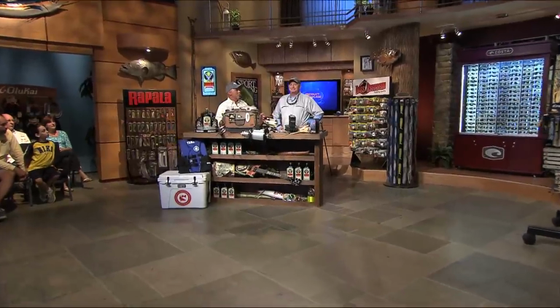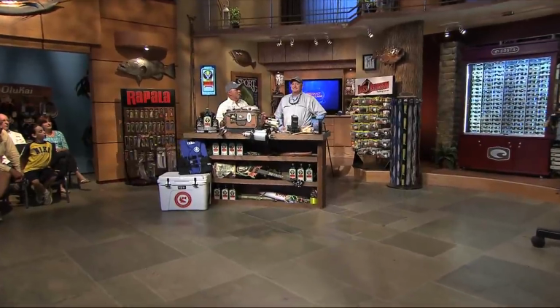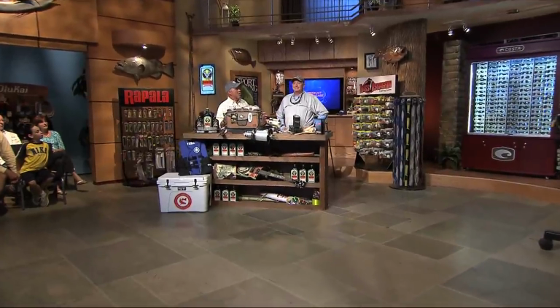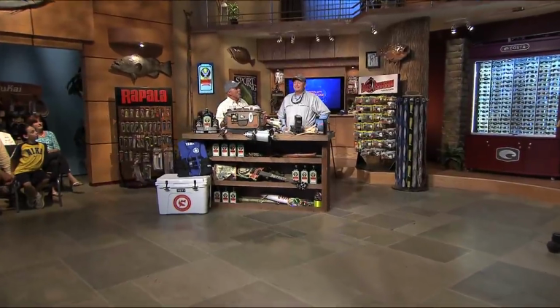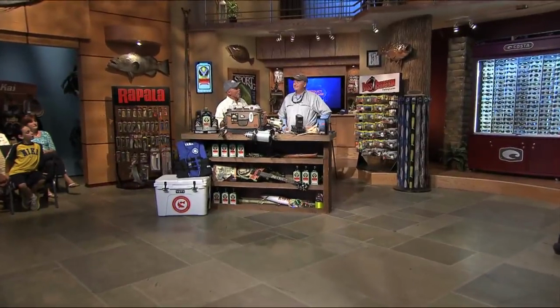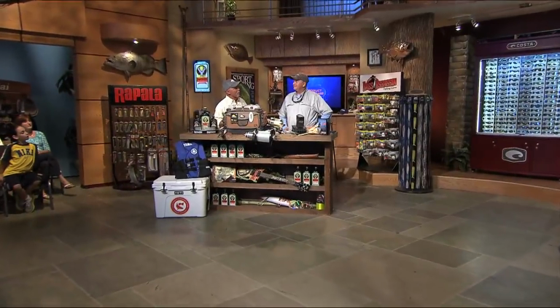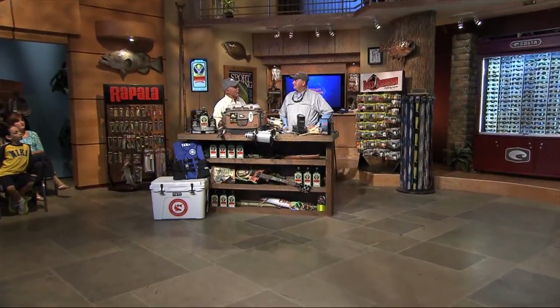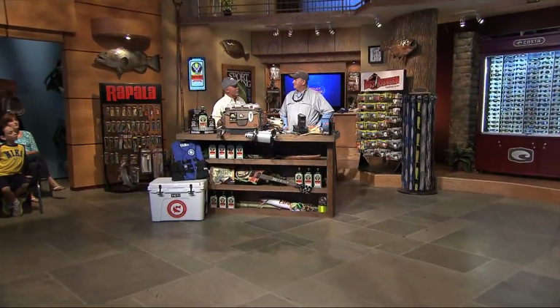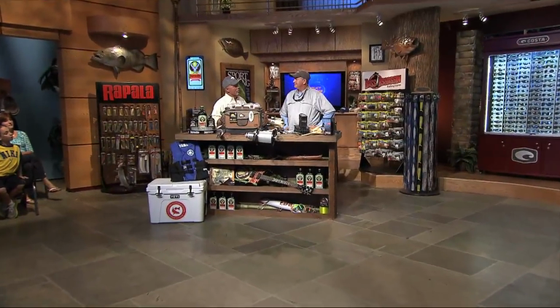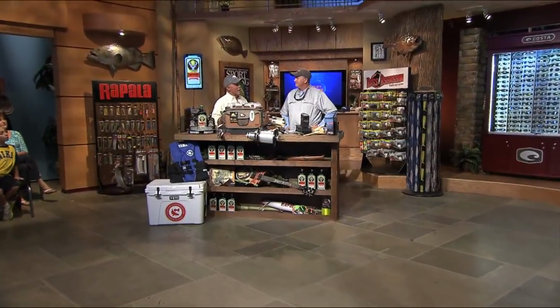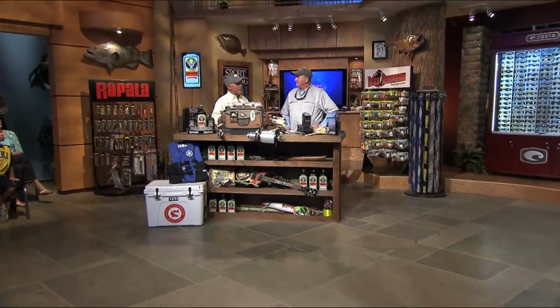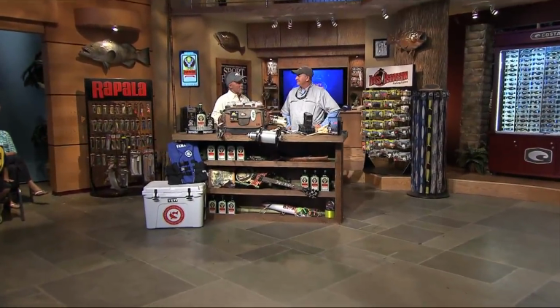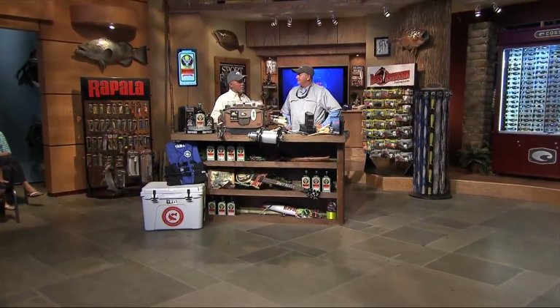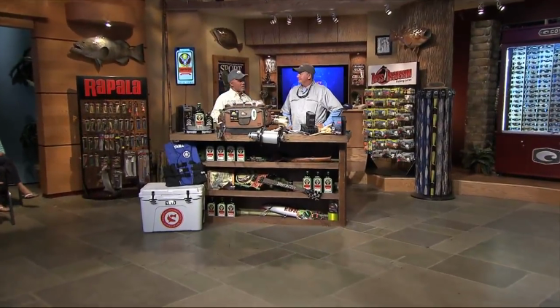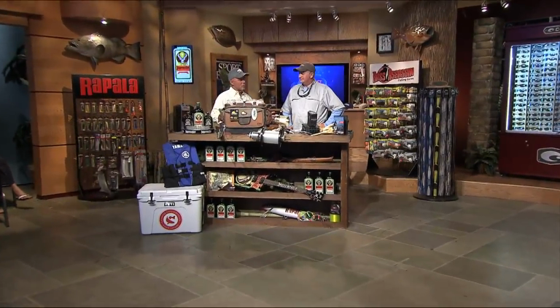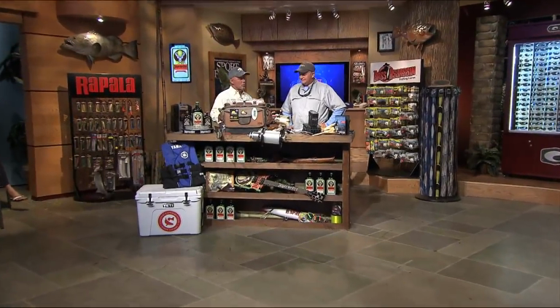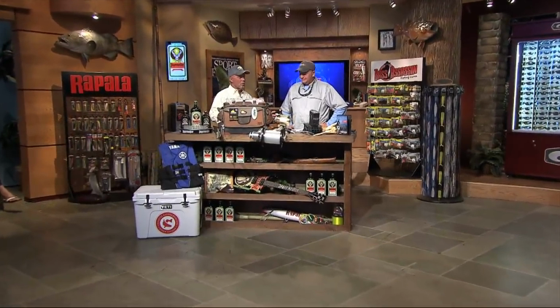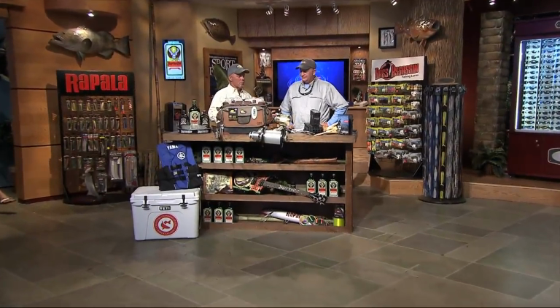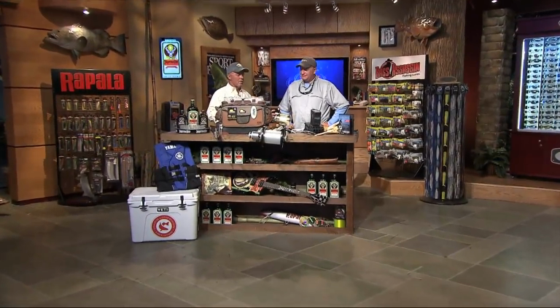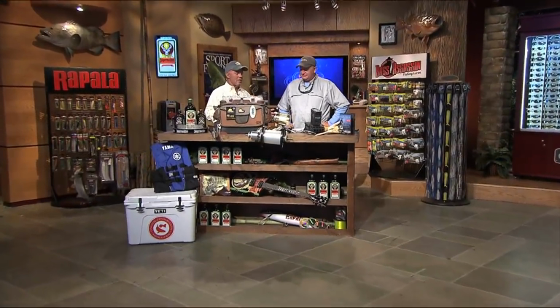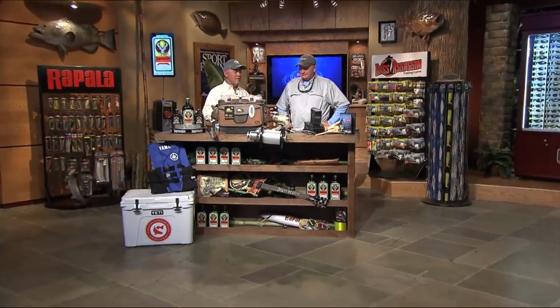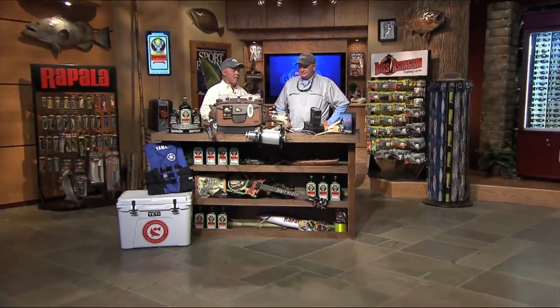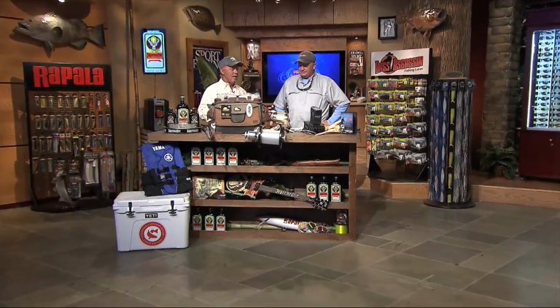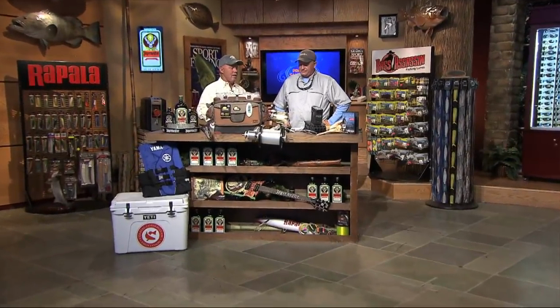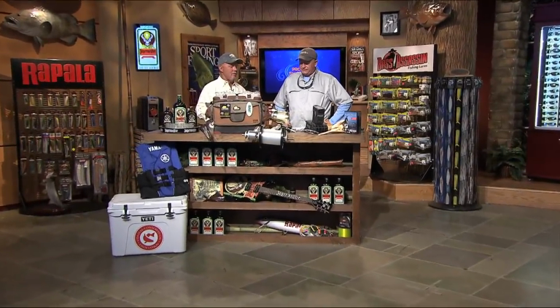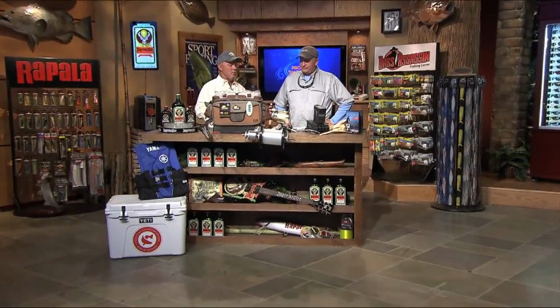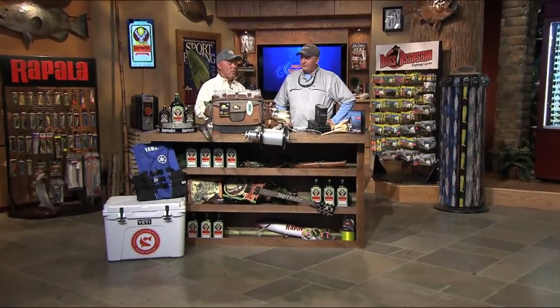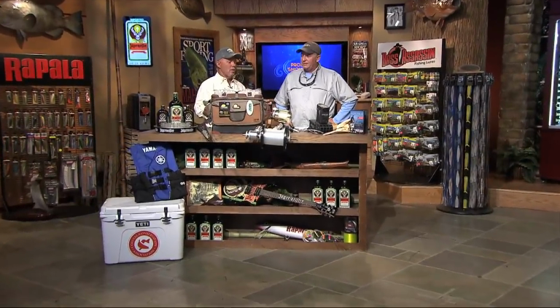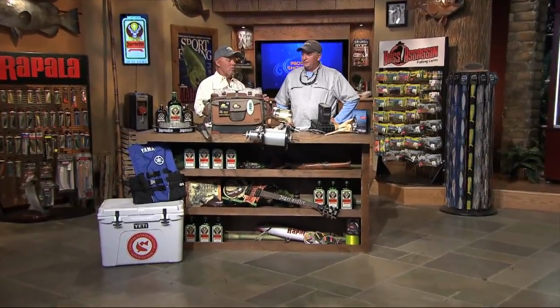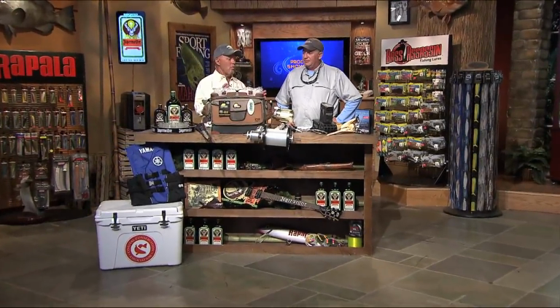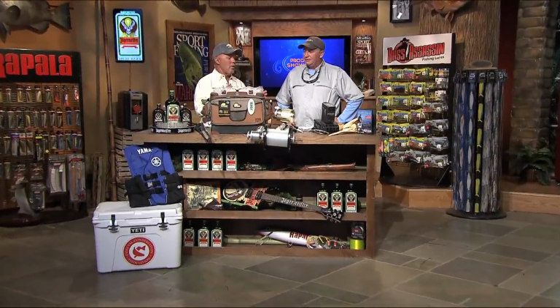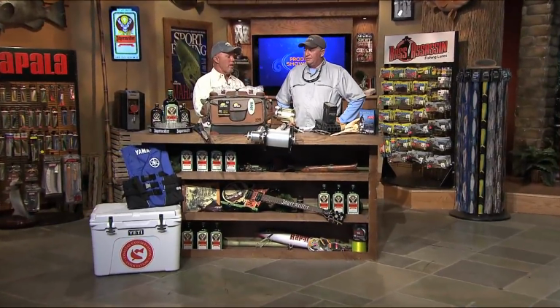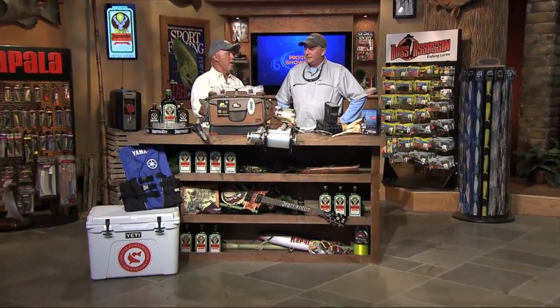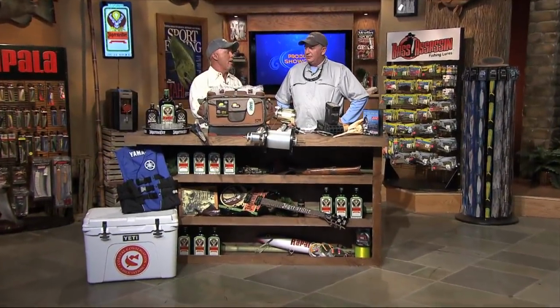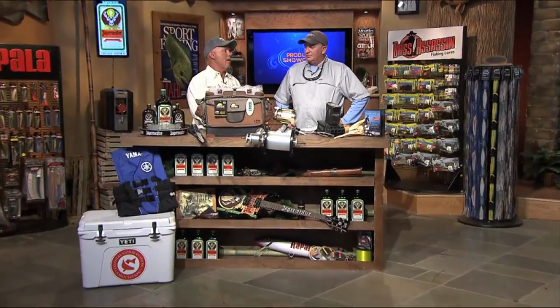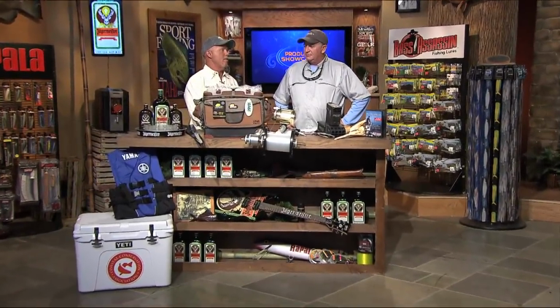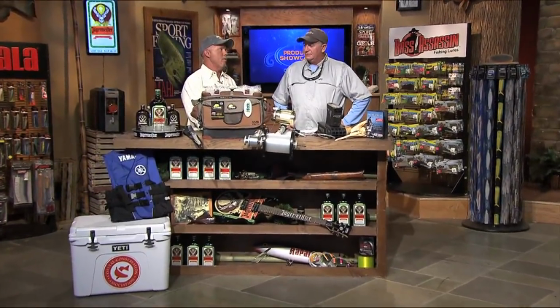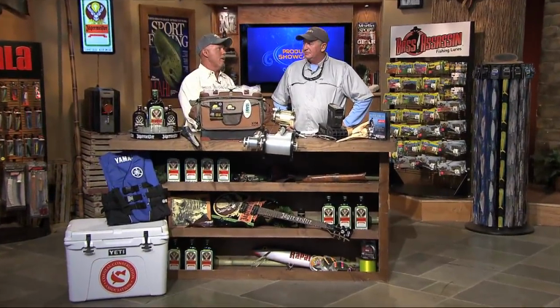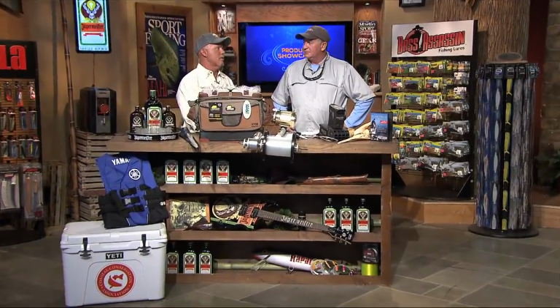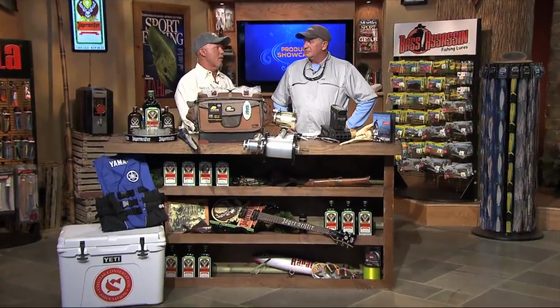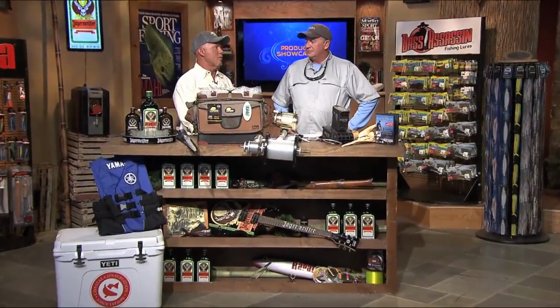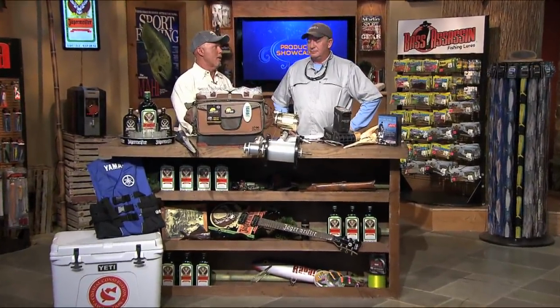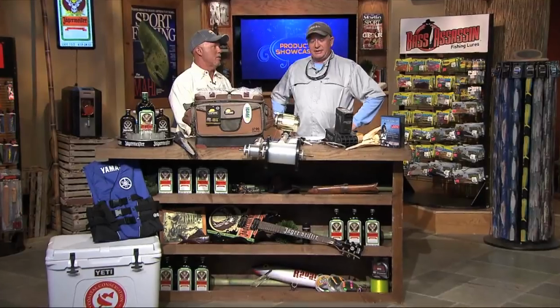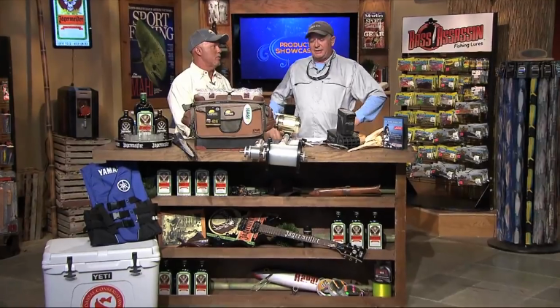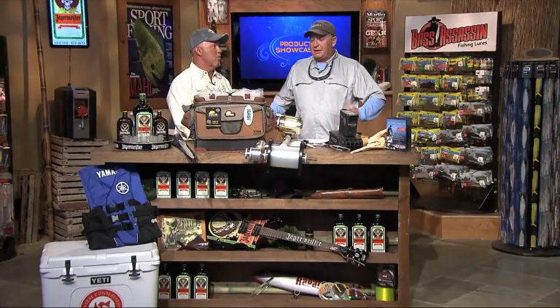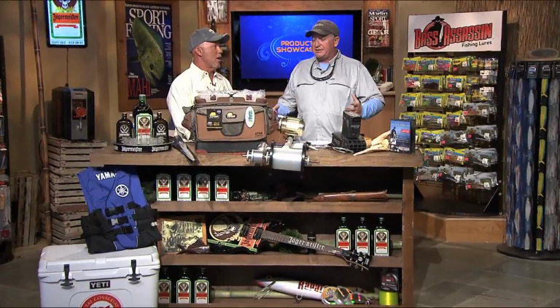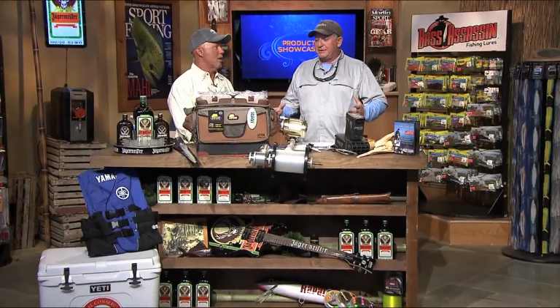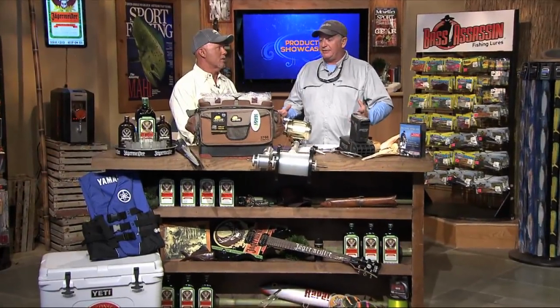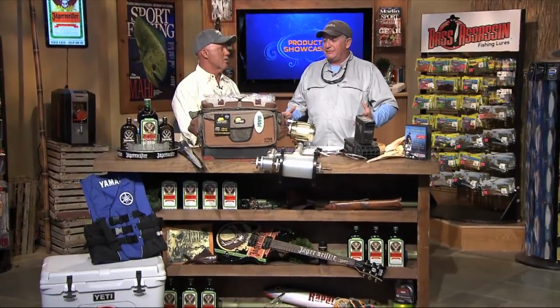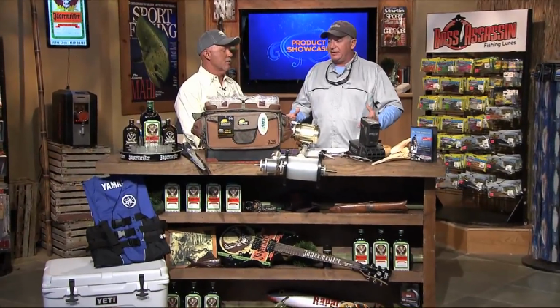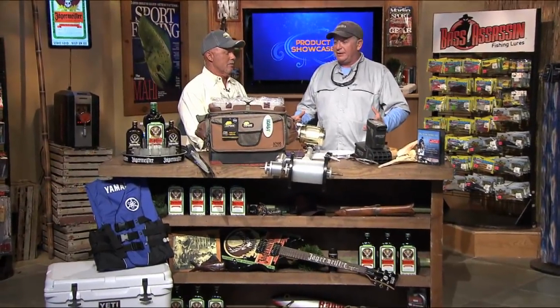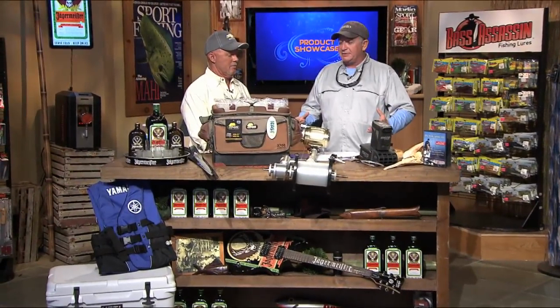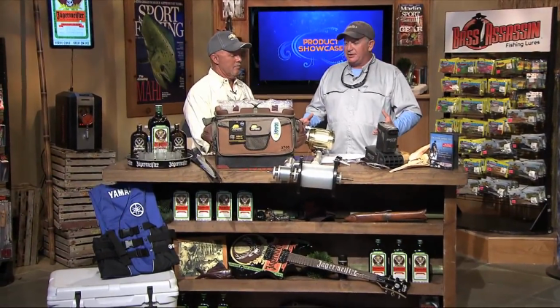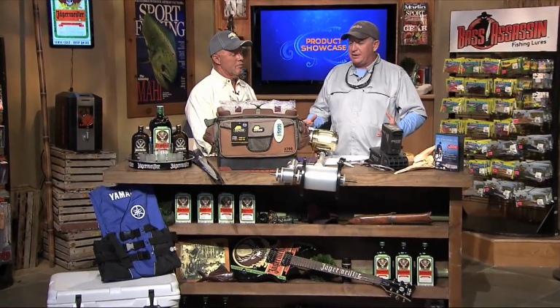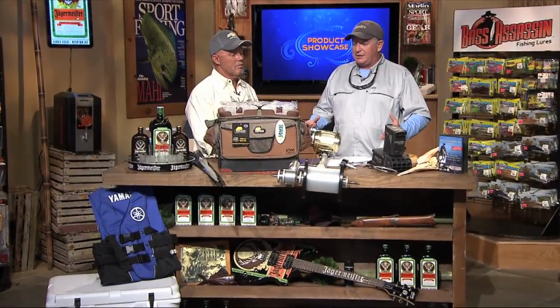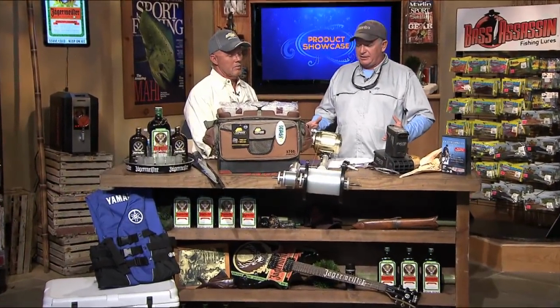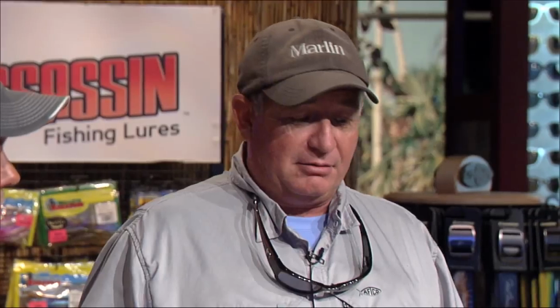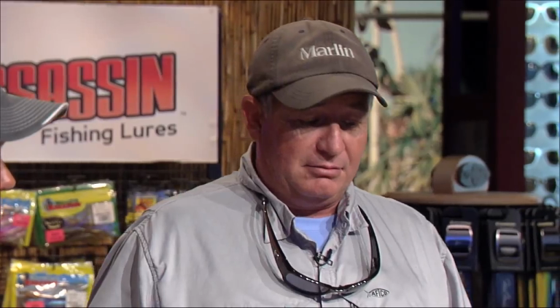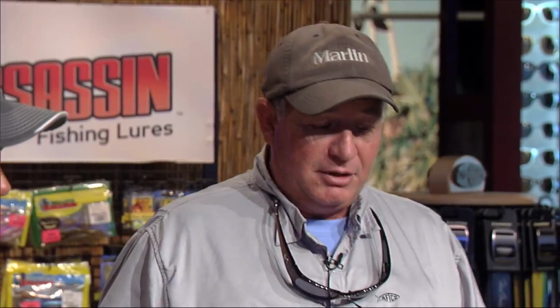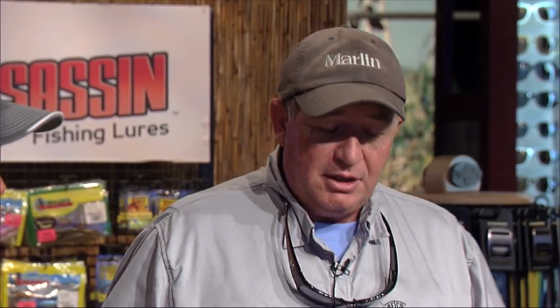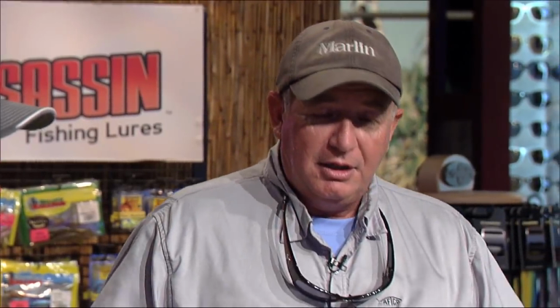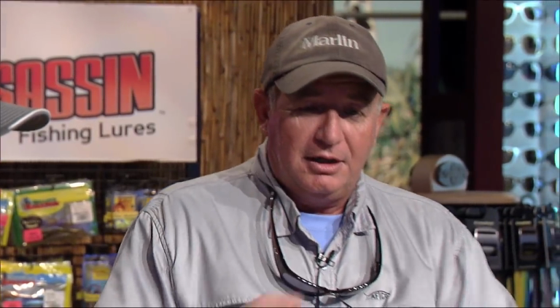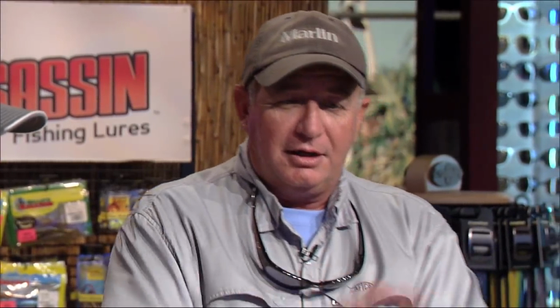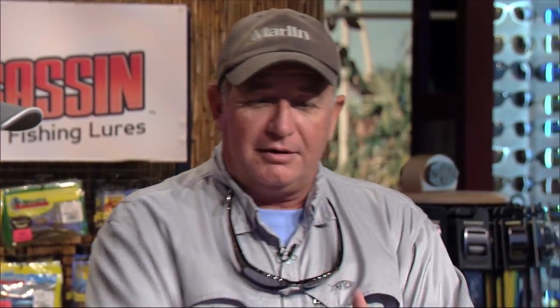We're over here at the Jägermeister workbench, Dave, where every week we talk about products. We got a lot of stuff tonight, so we got to go. Let's go.